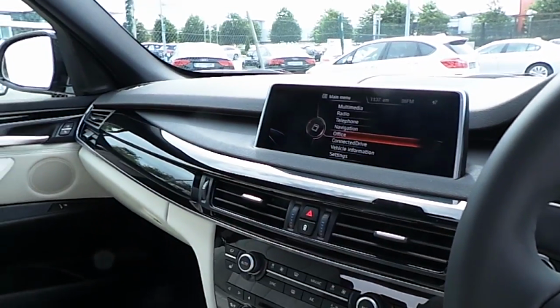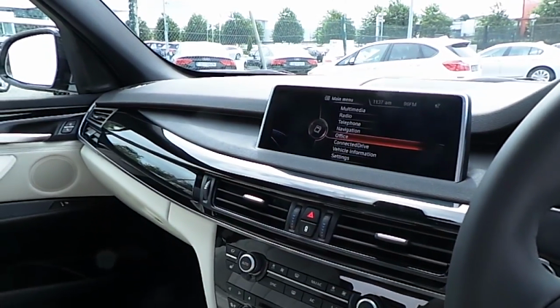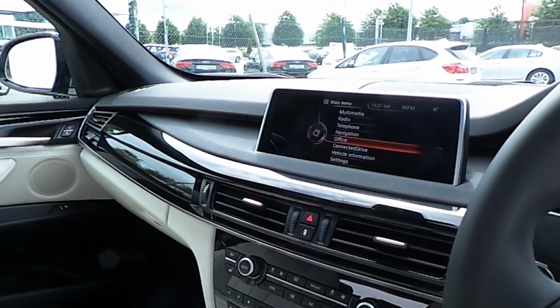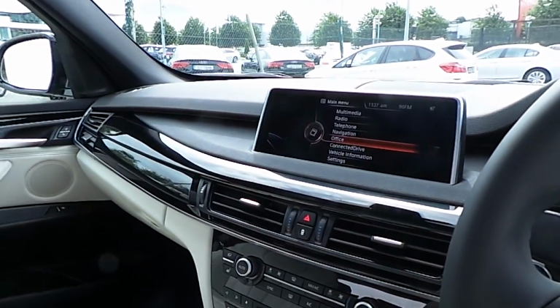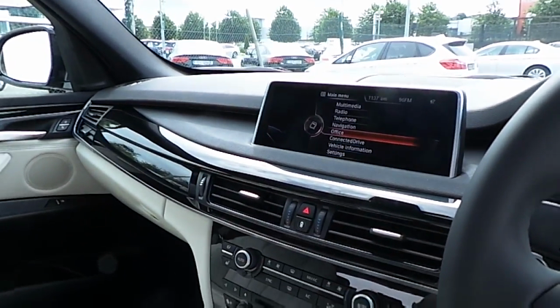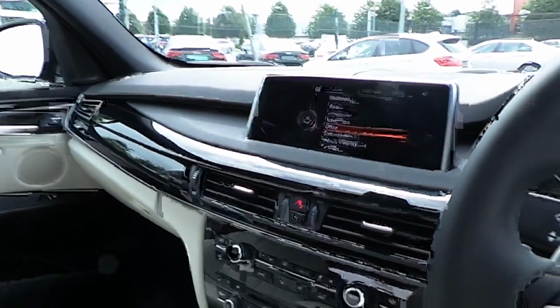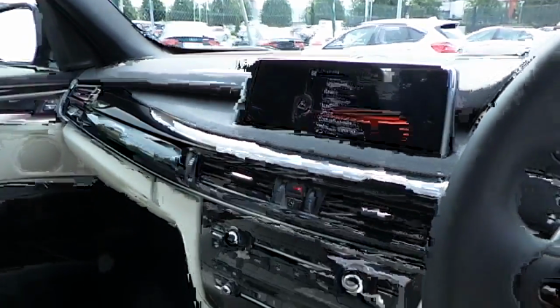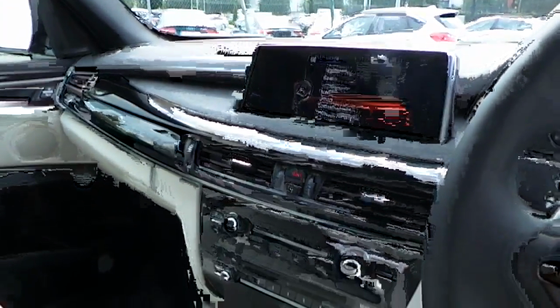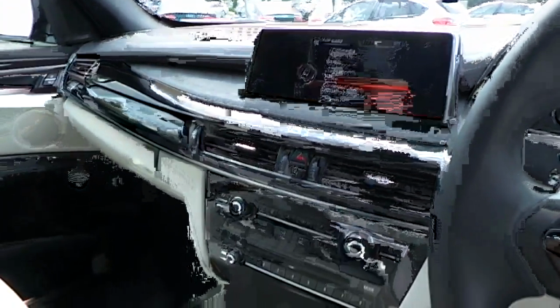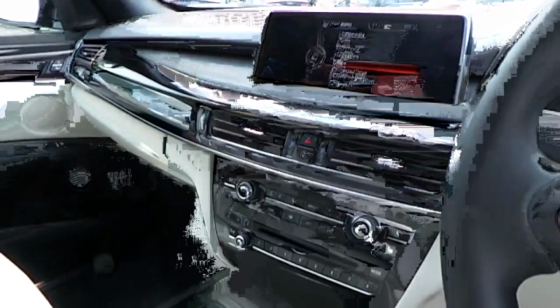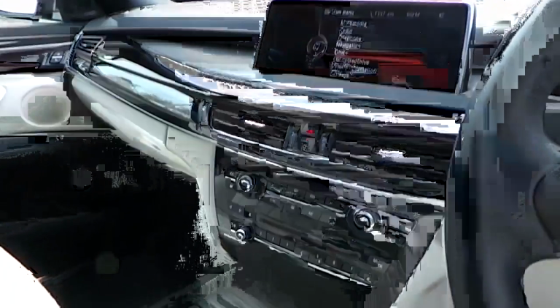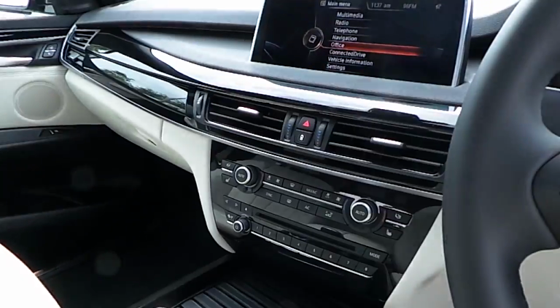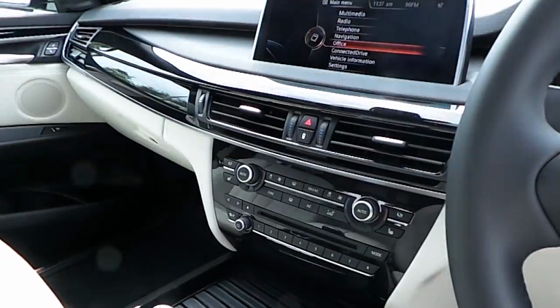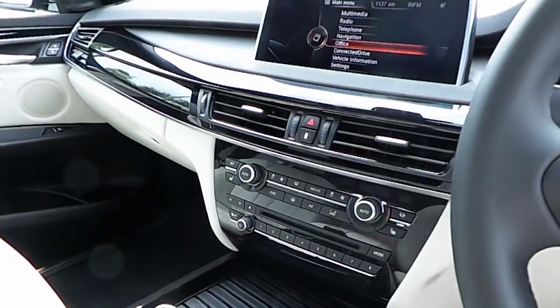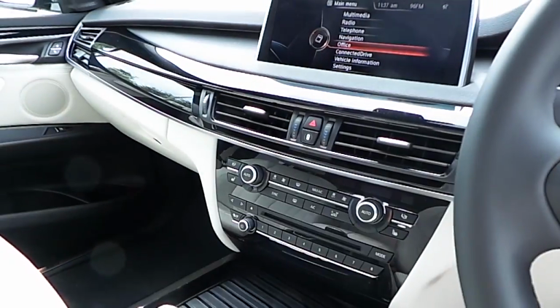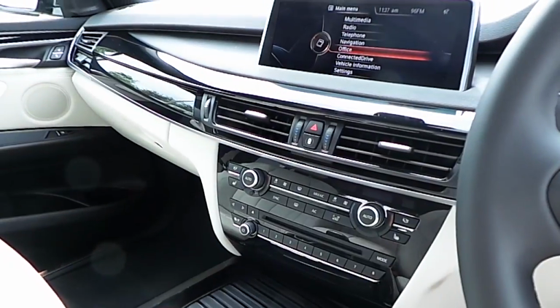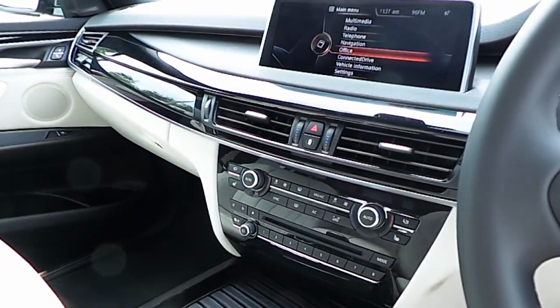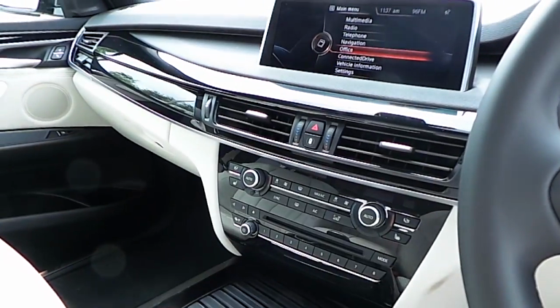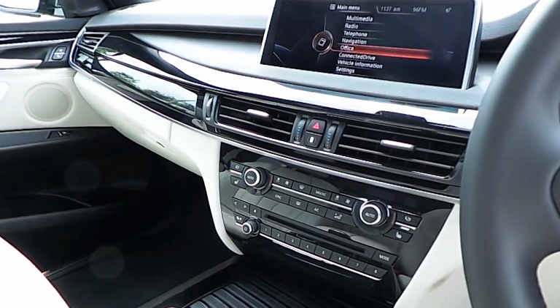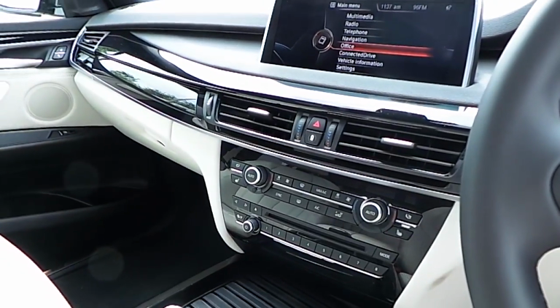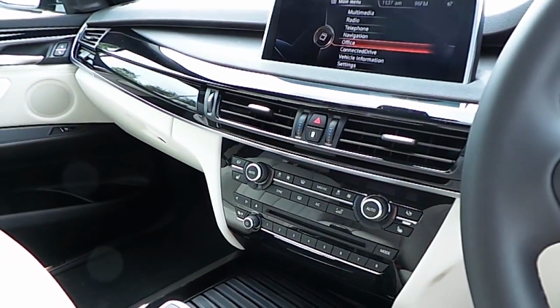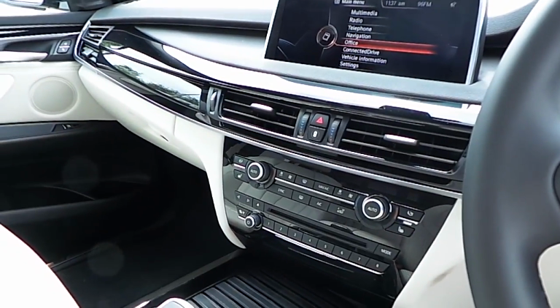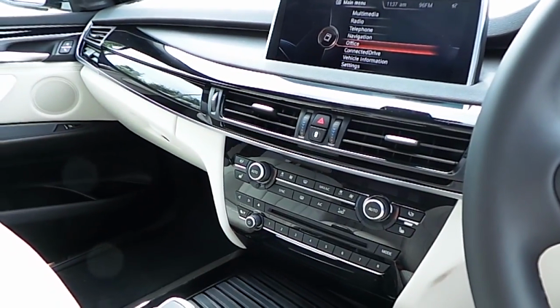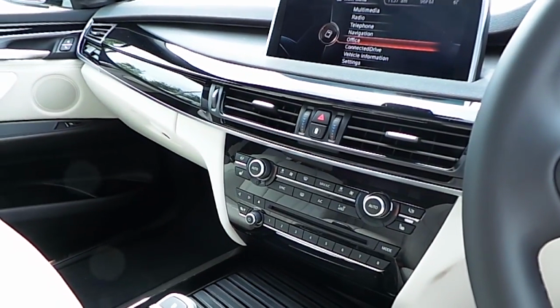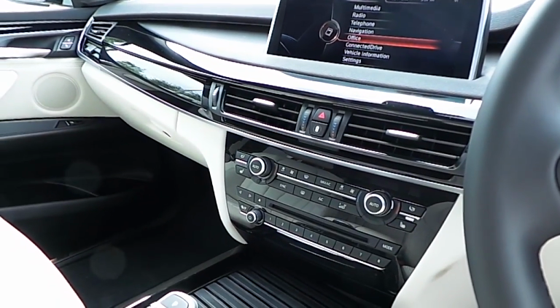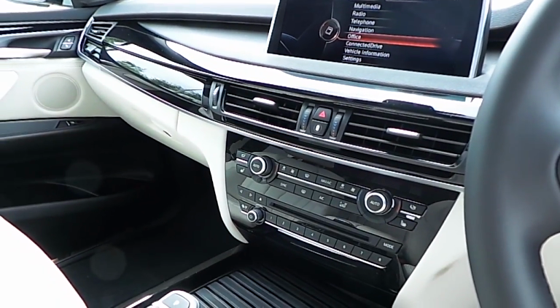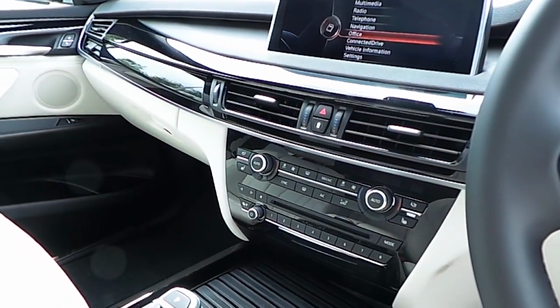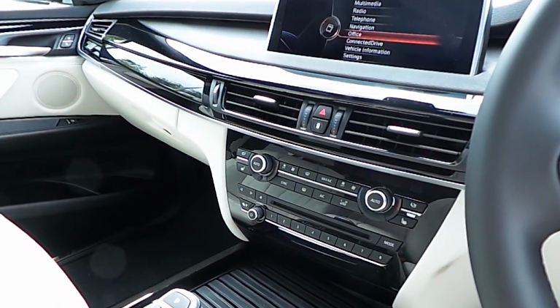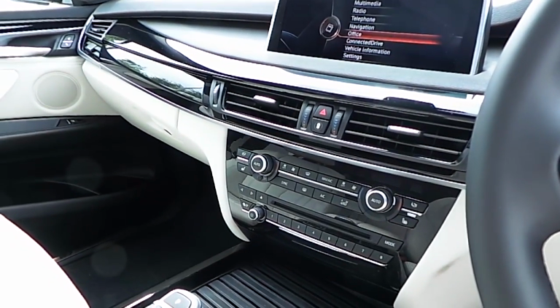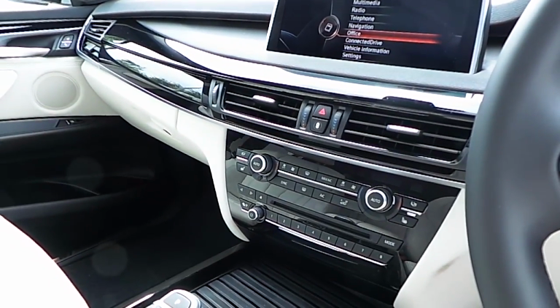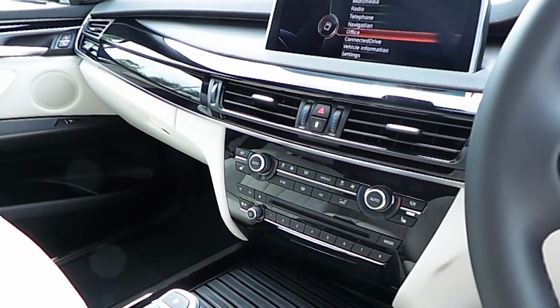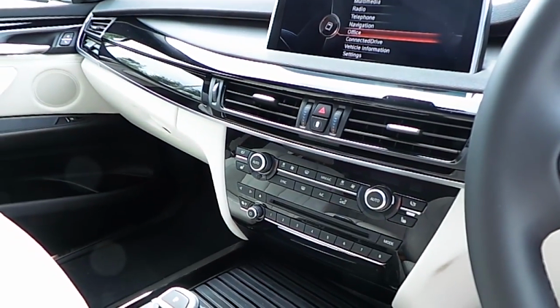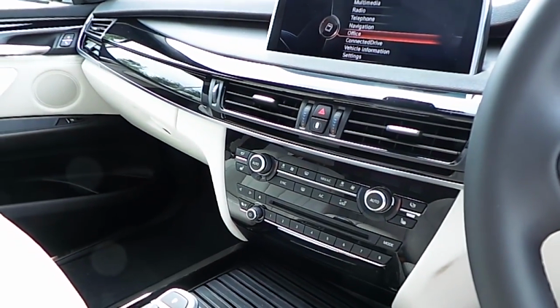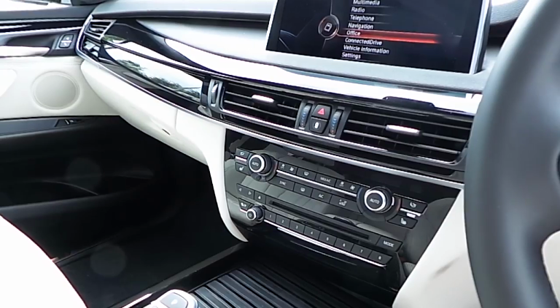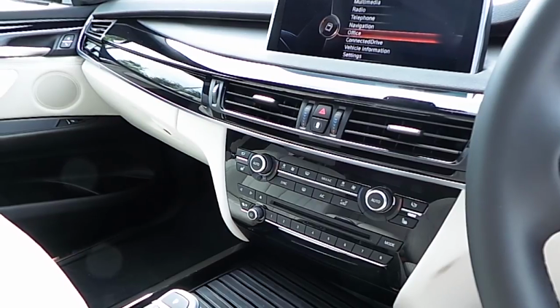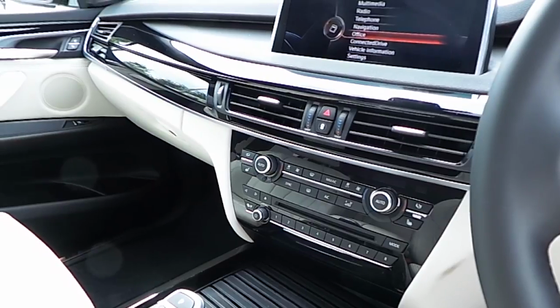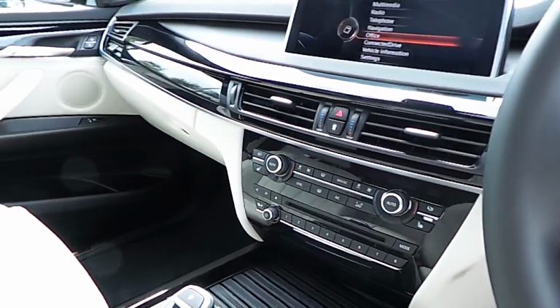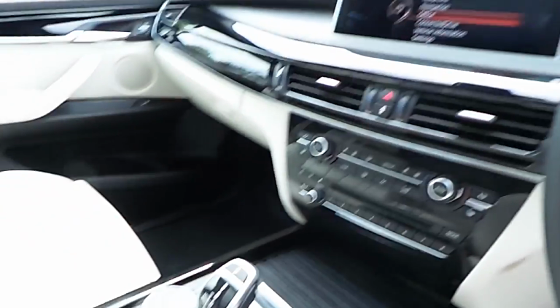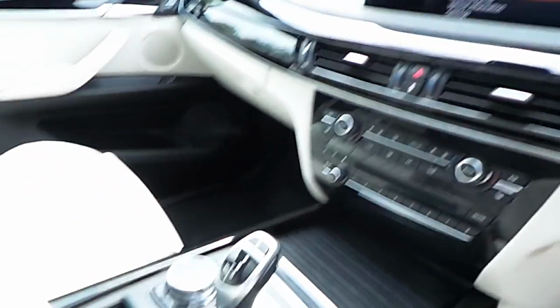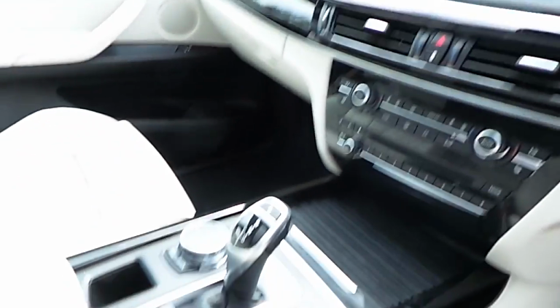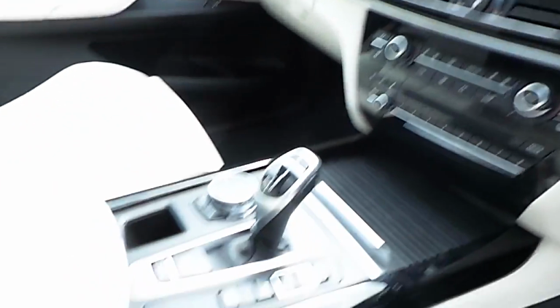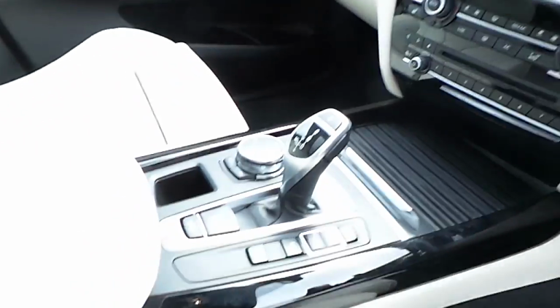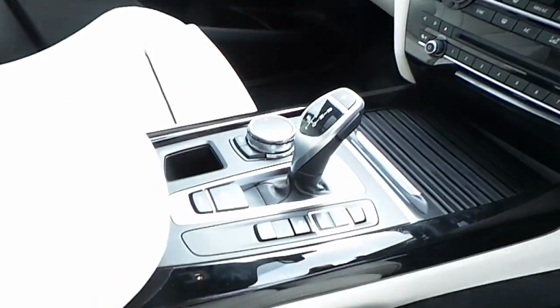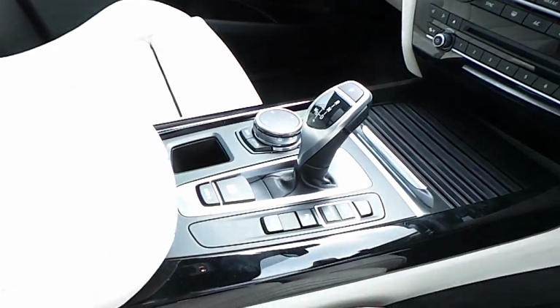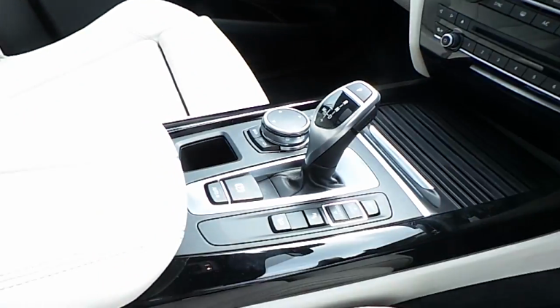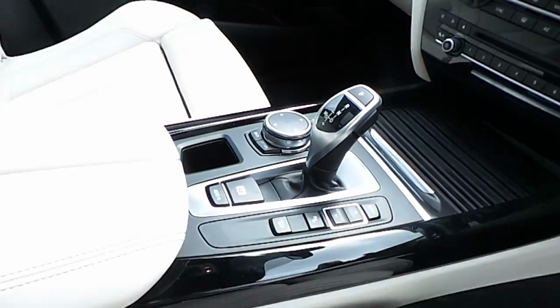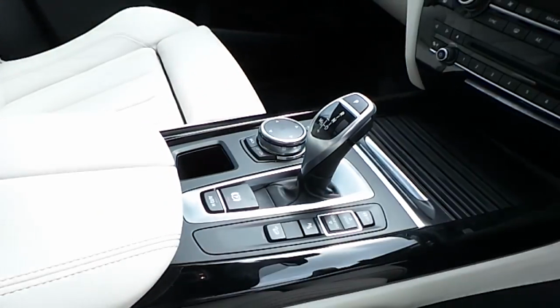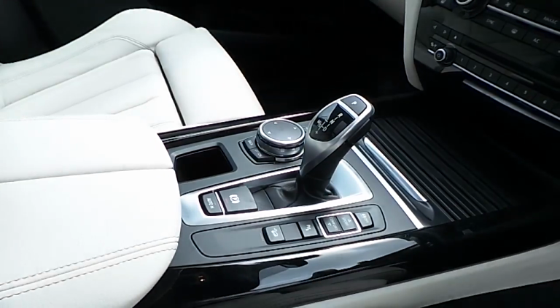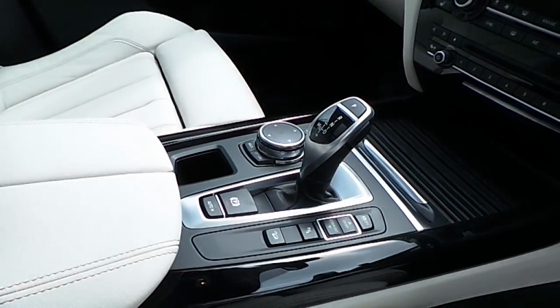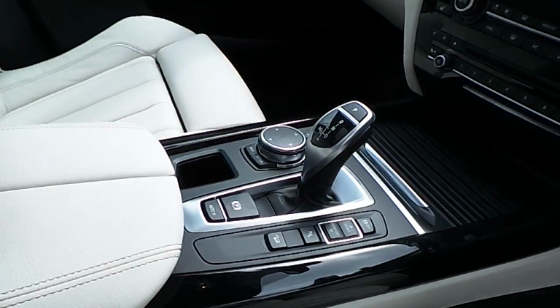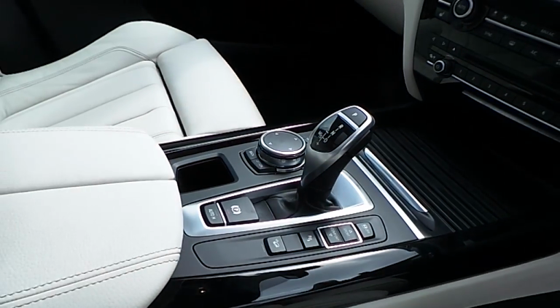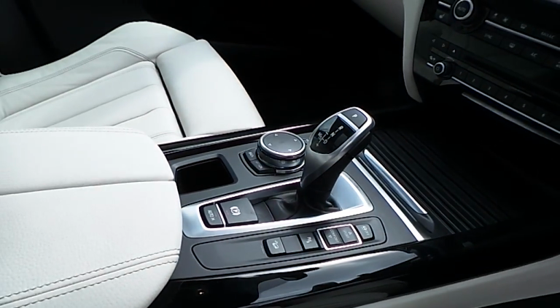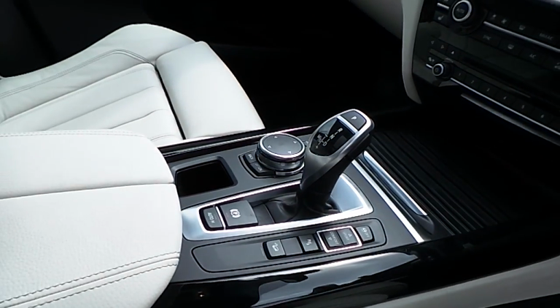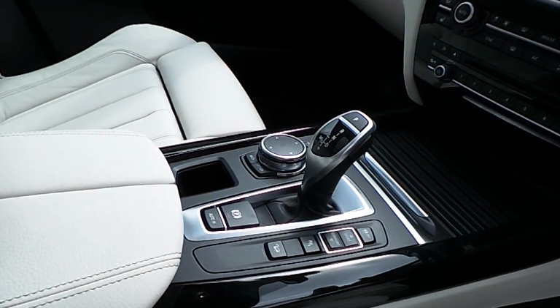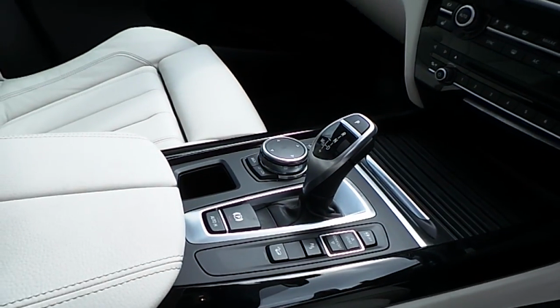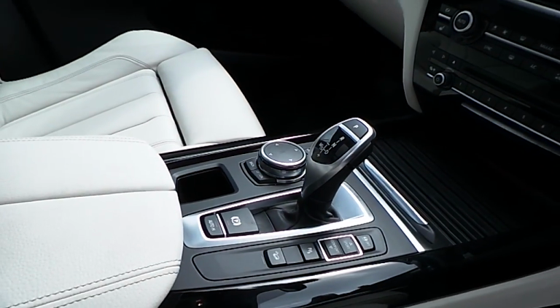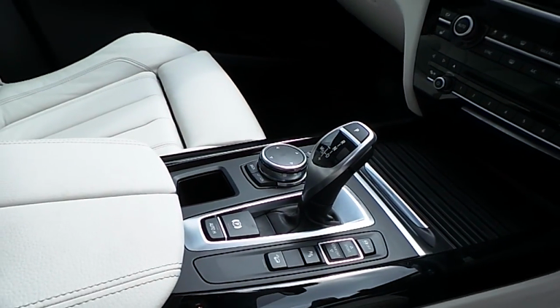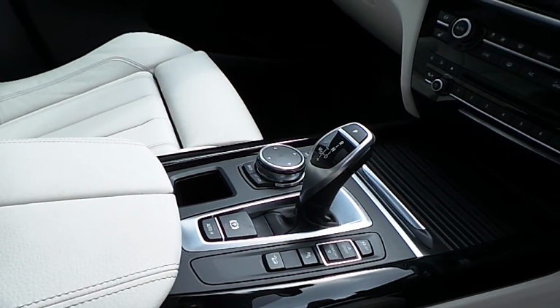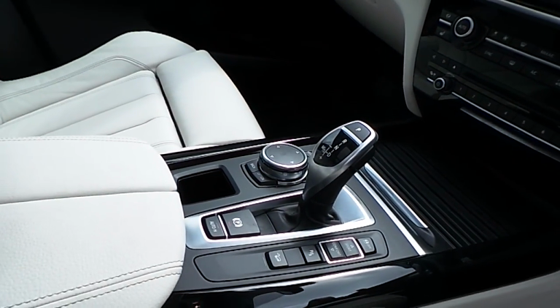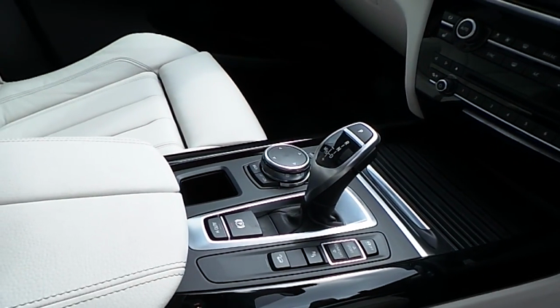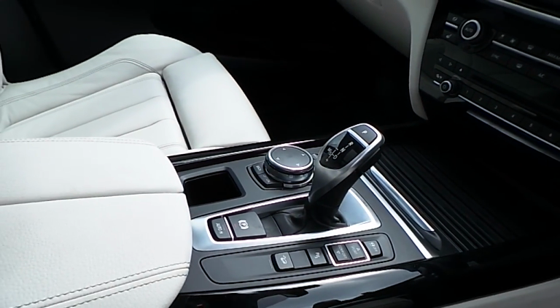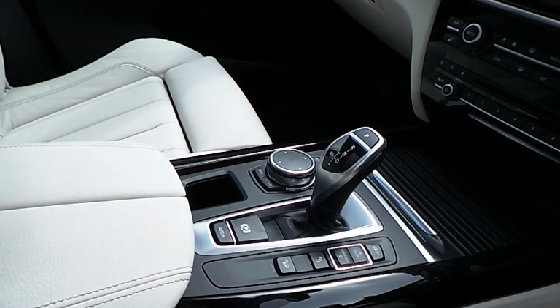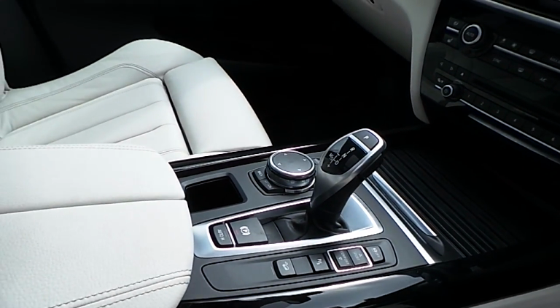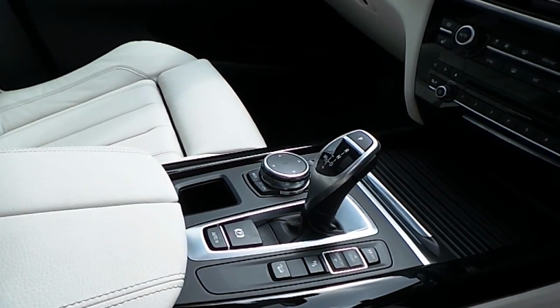This car also has dual climate control, enhanced Bluetooth and USB audio, sports and comfort driving mode, and an automatic transmission.